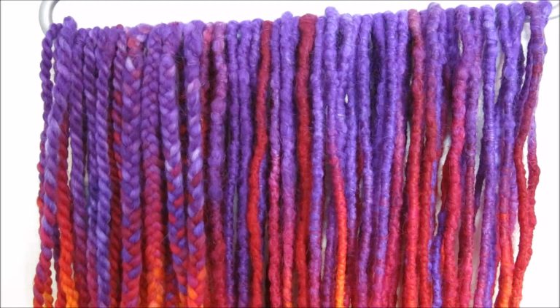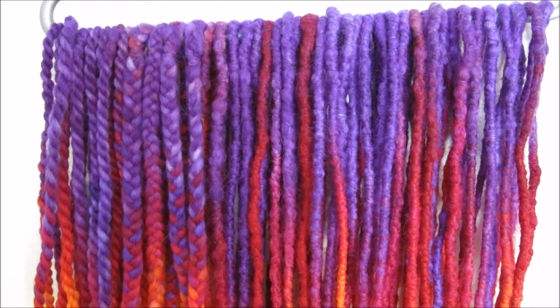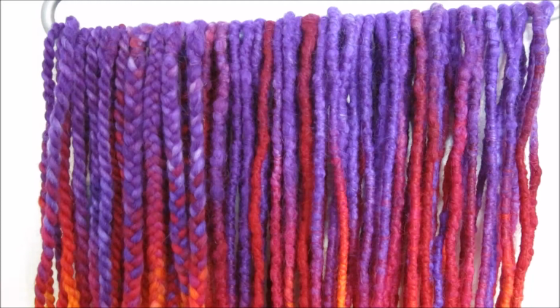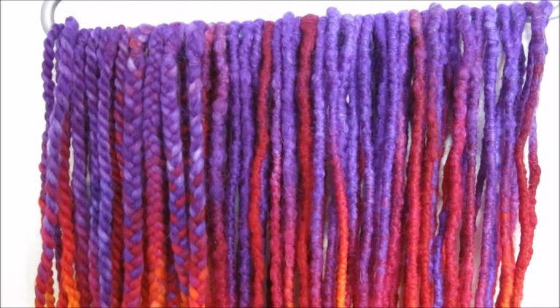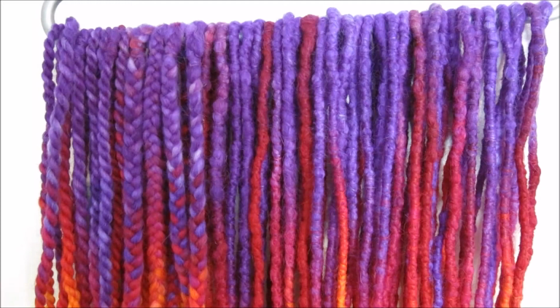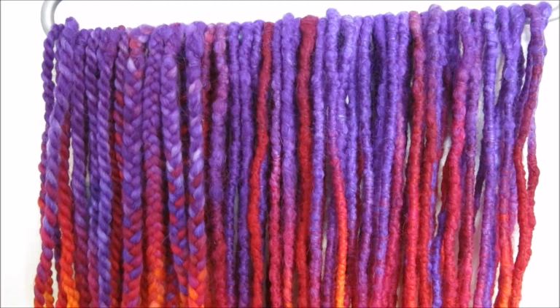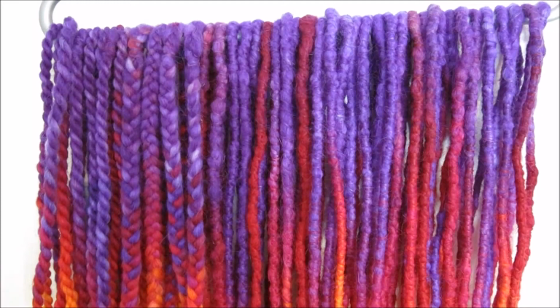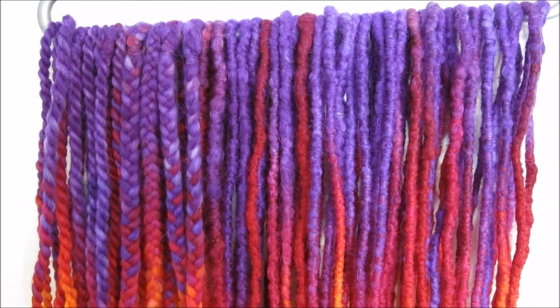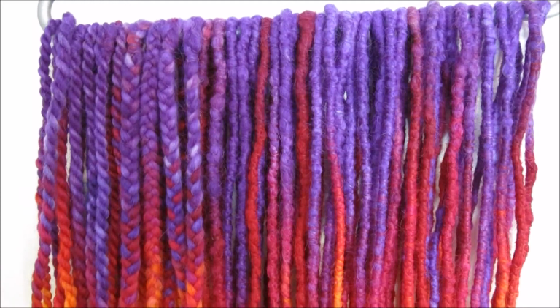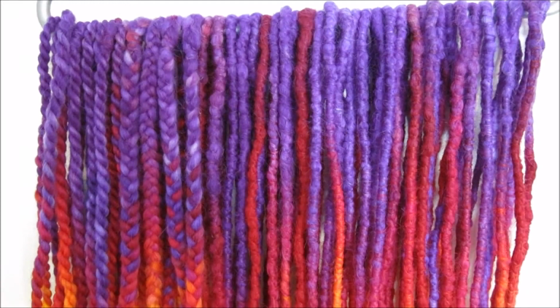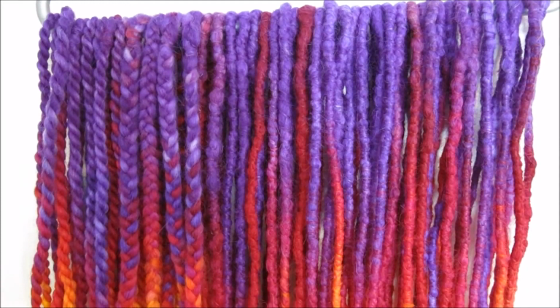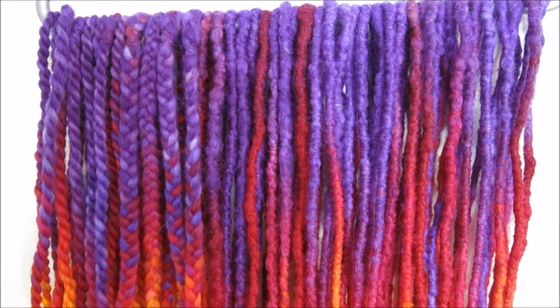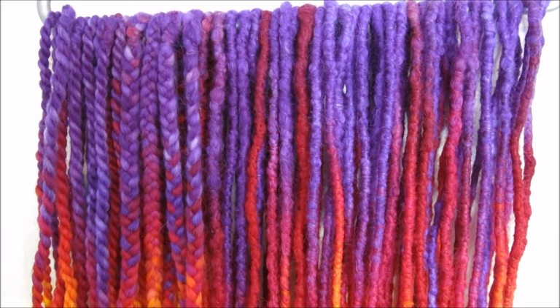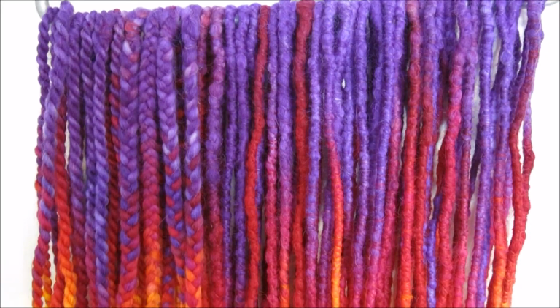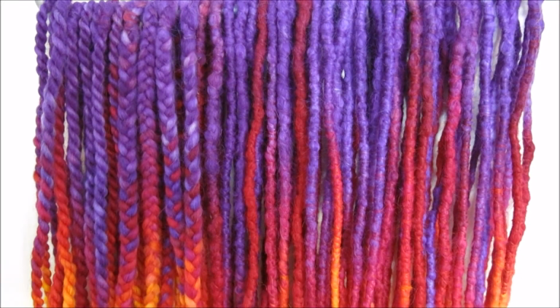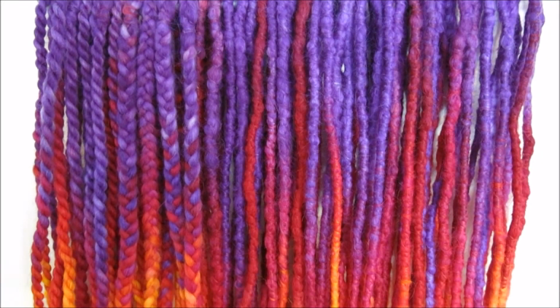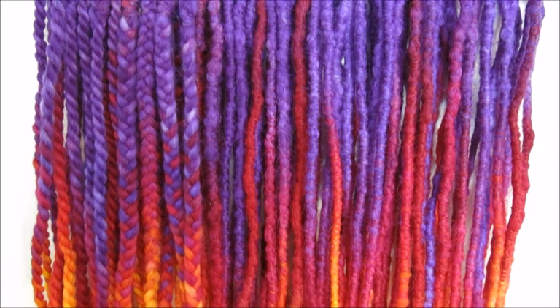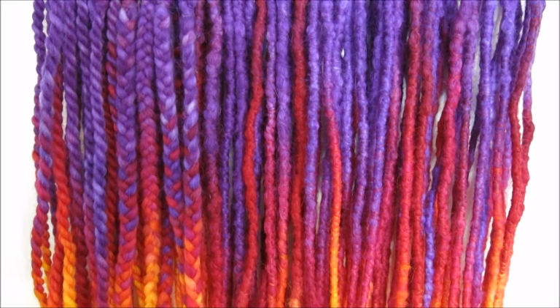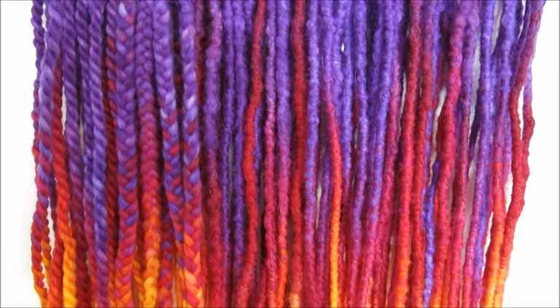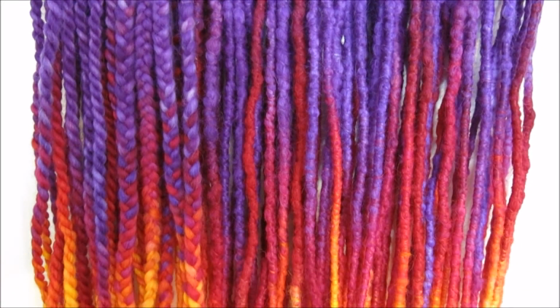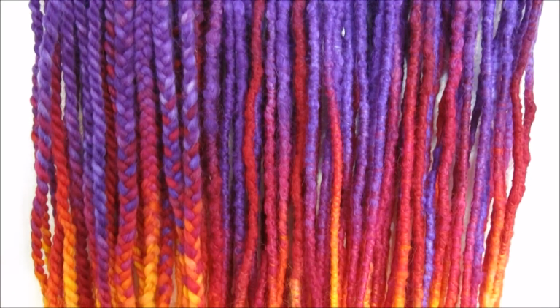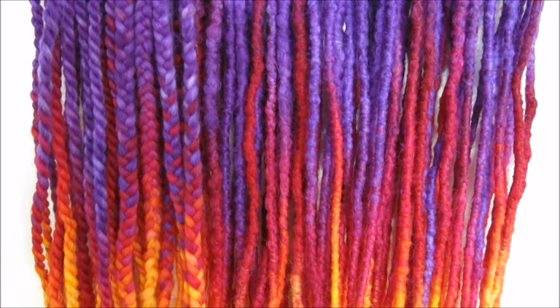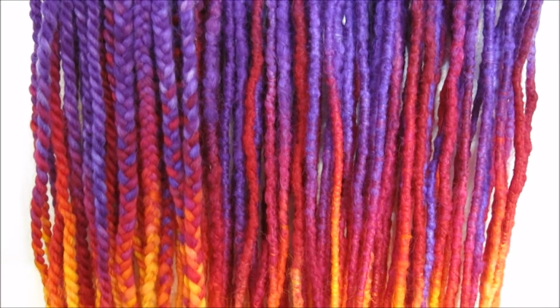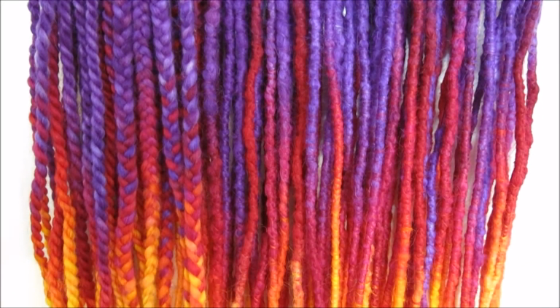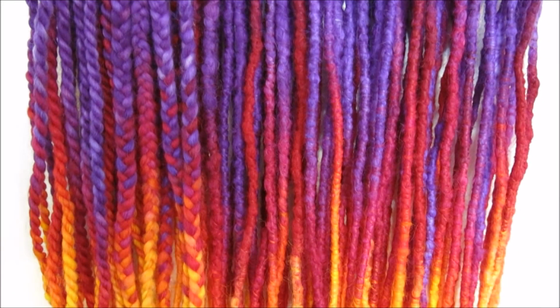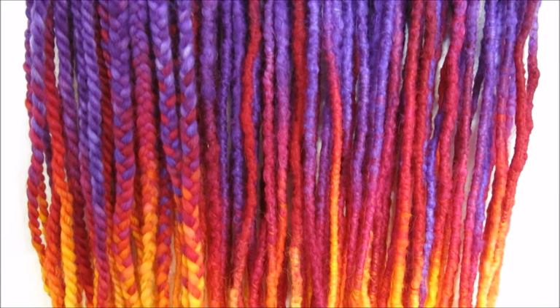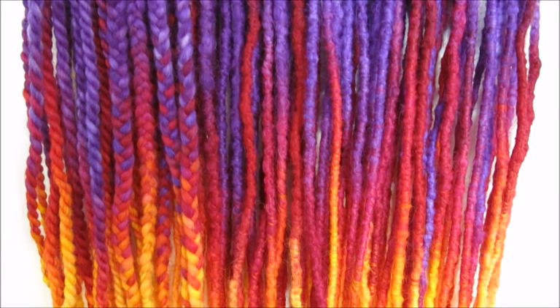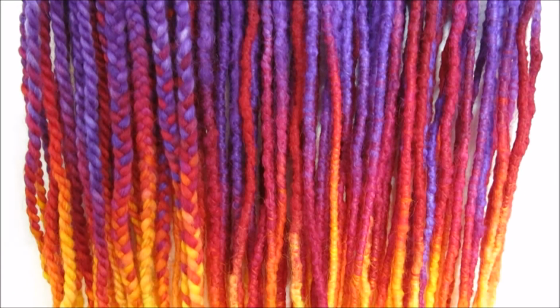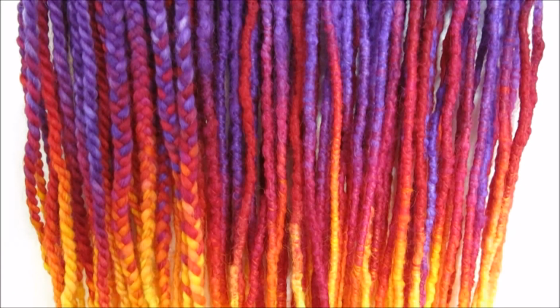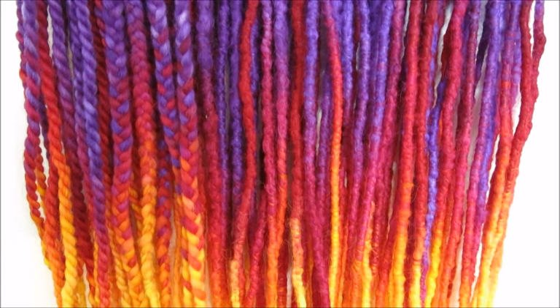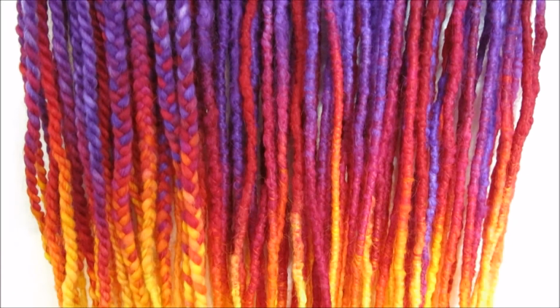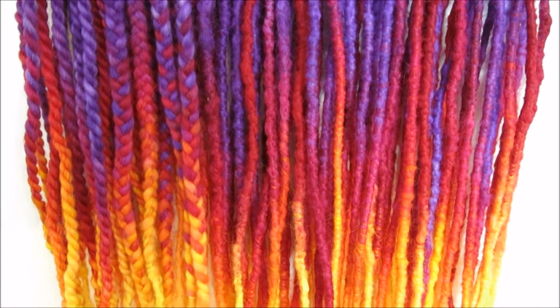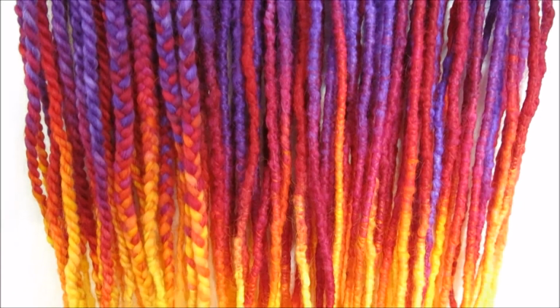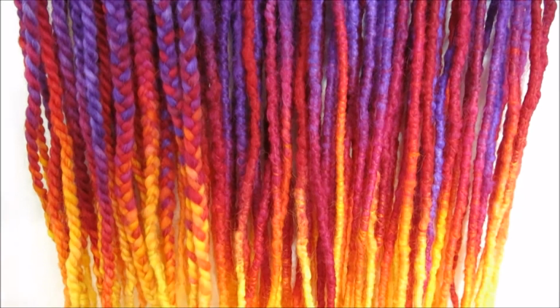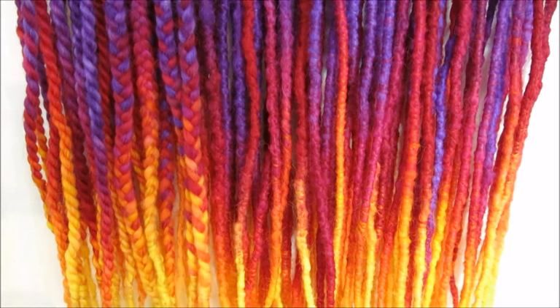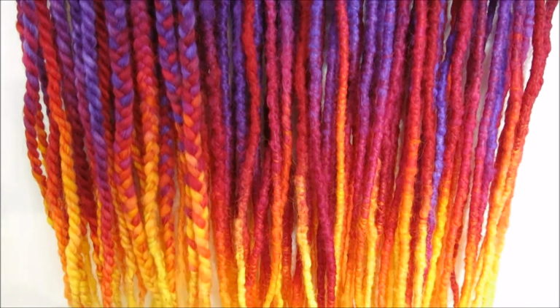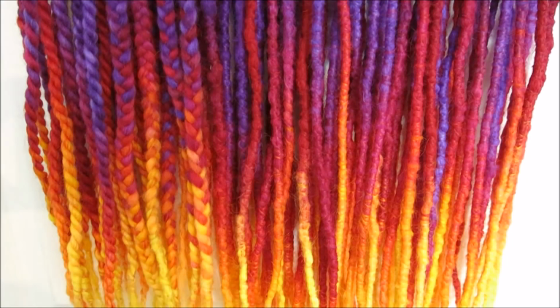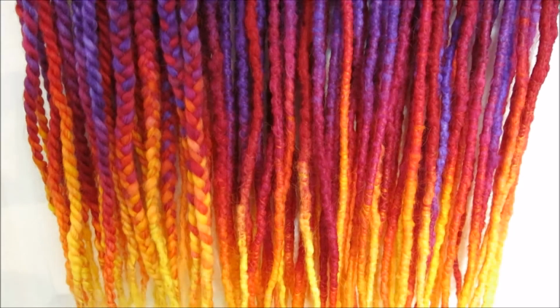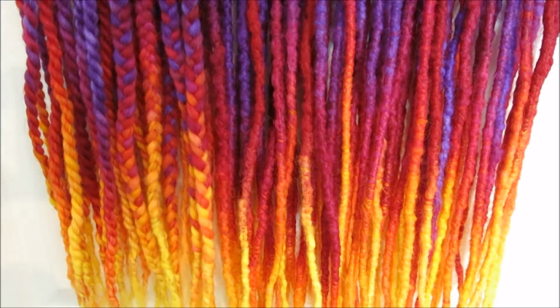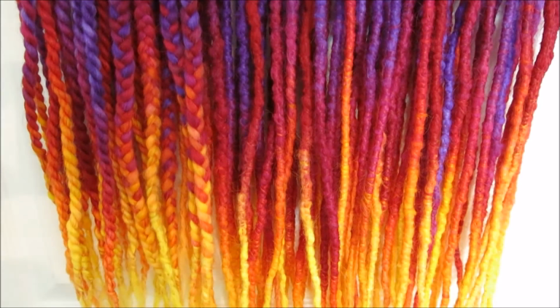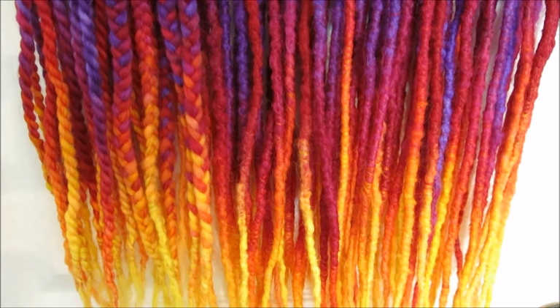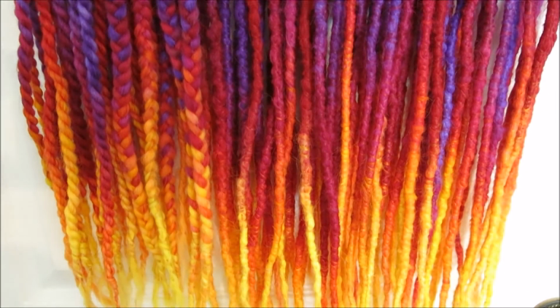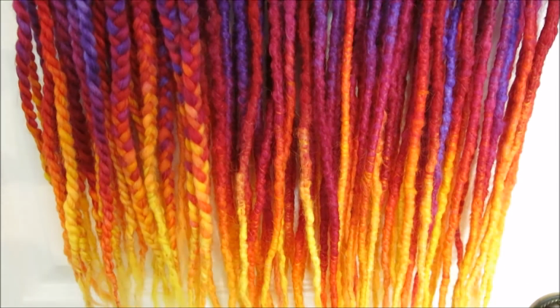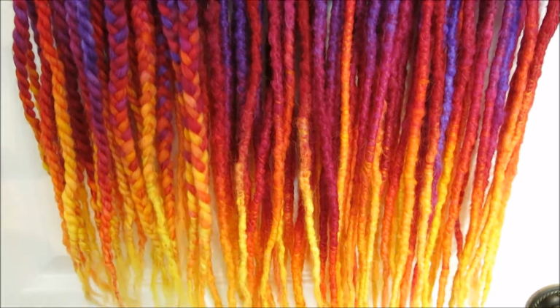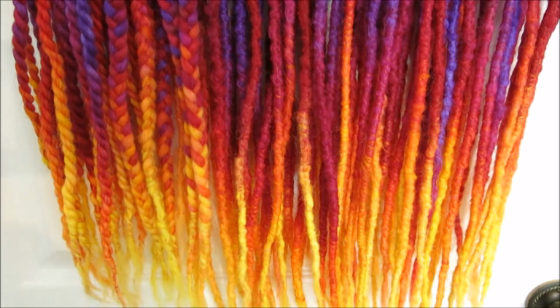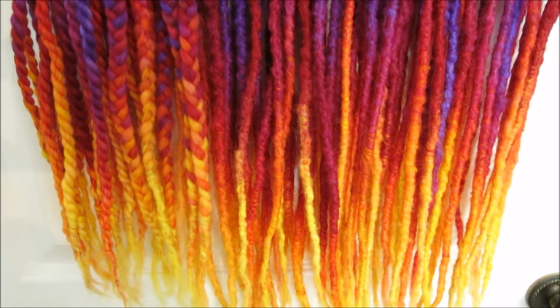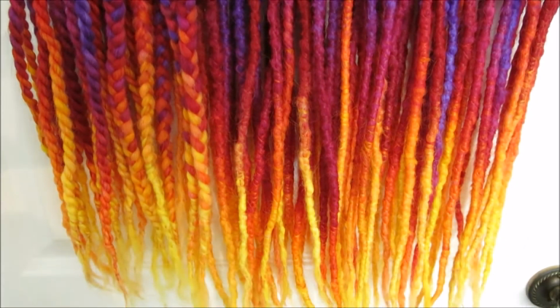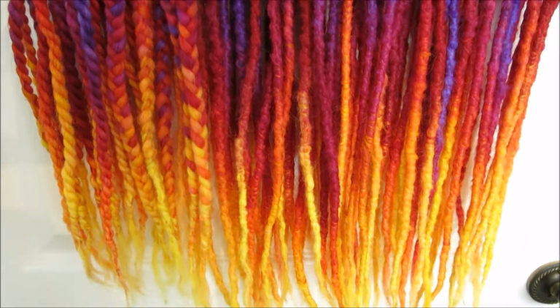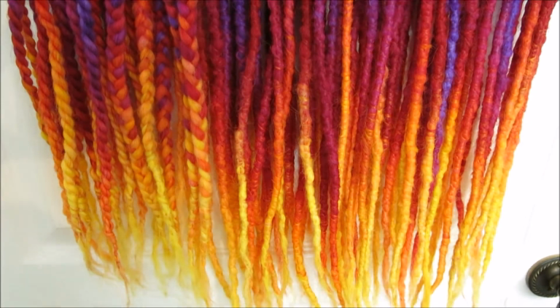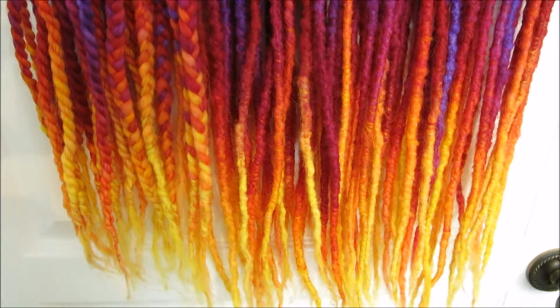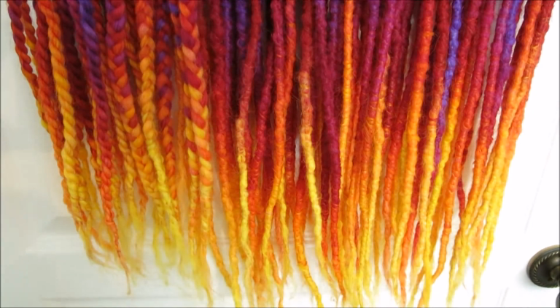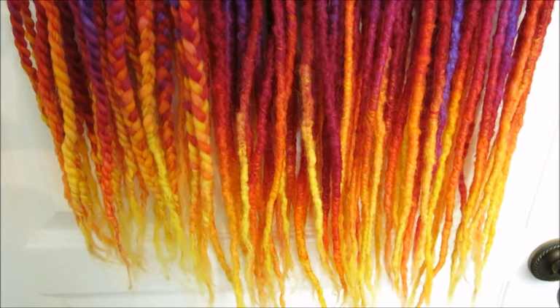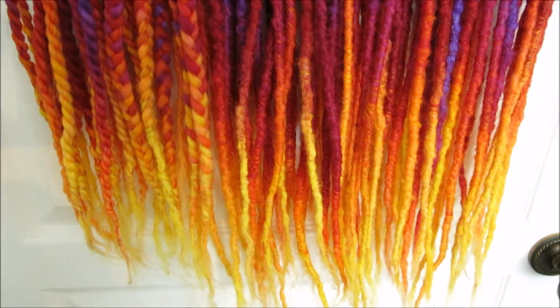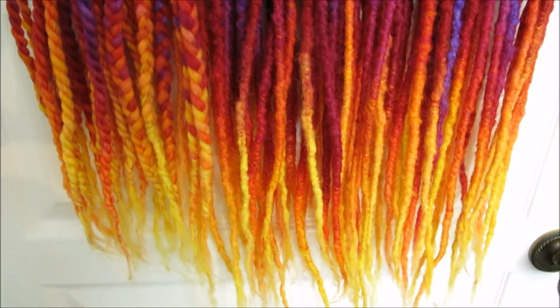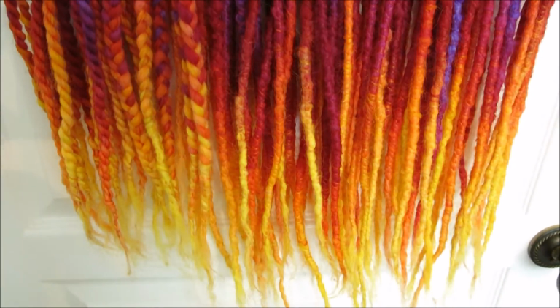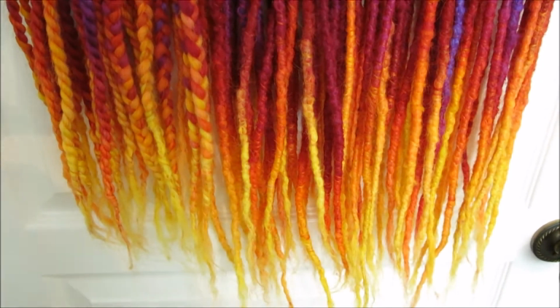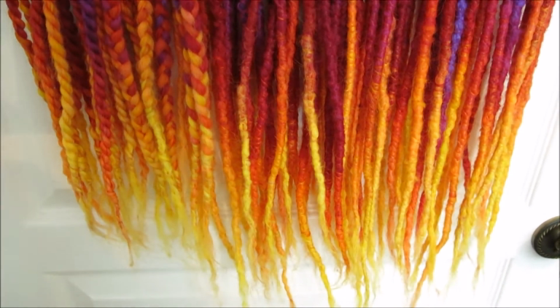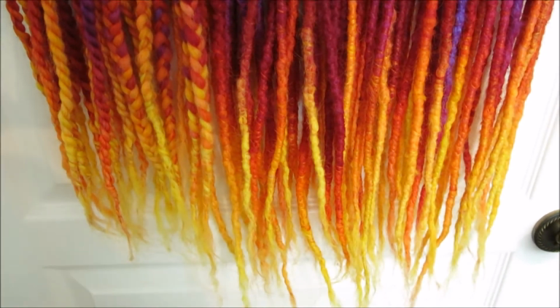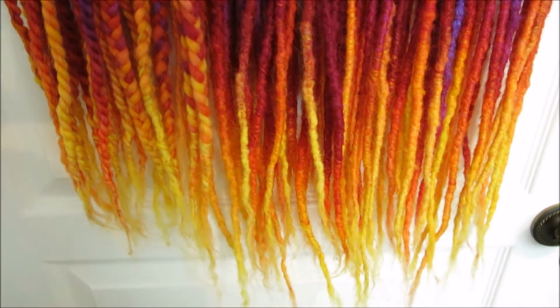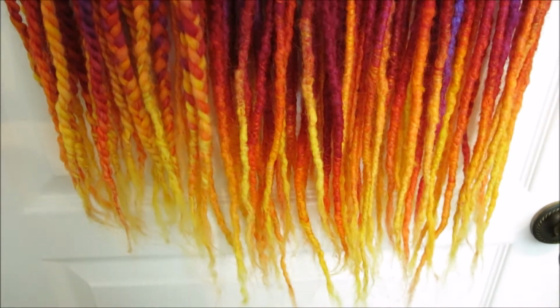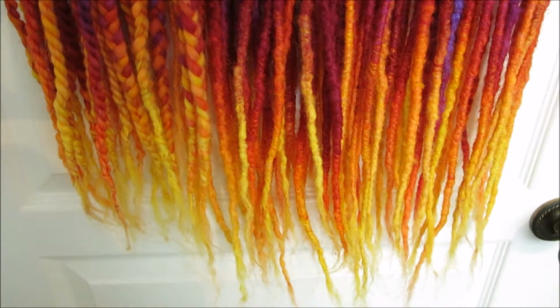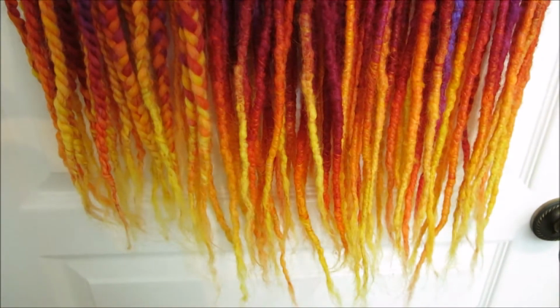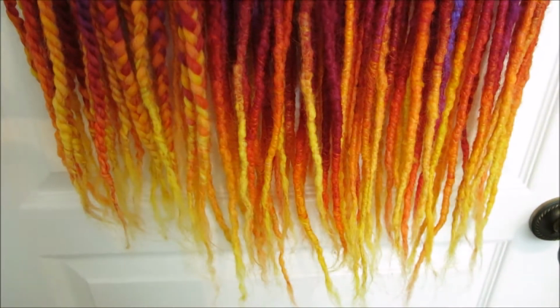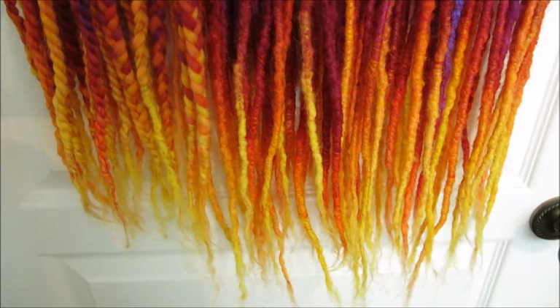Hi guys, today I'm going to show you how I made these sunset inspired wool dreadlocks. They're really easy to make and there's no reason why you couldn't make them yourself.